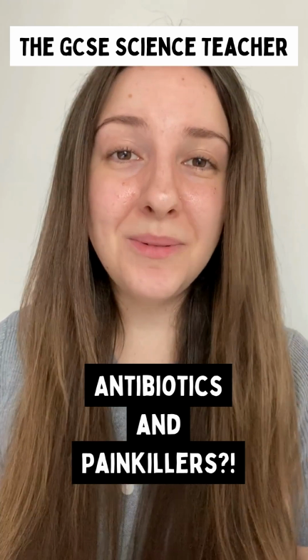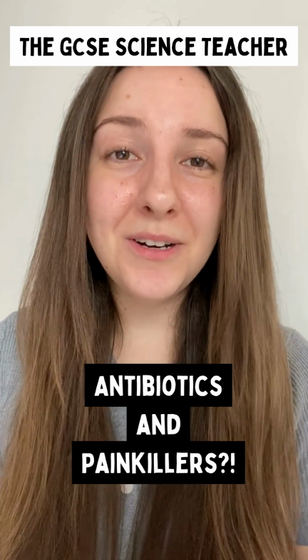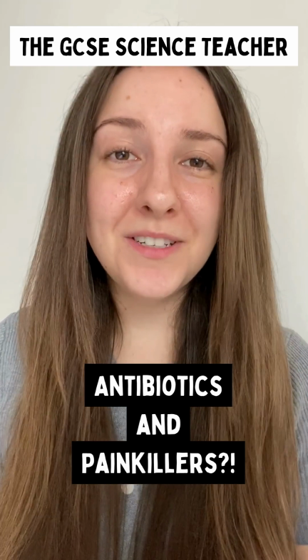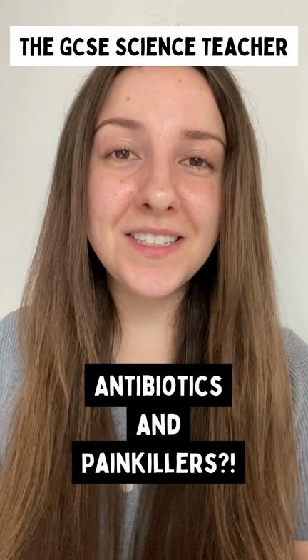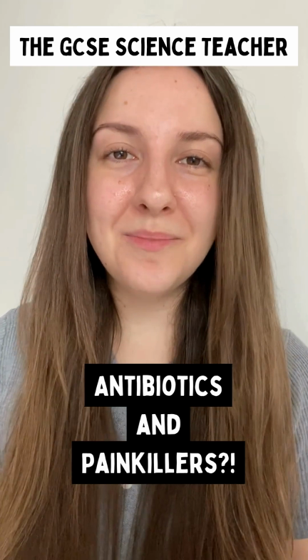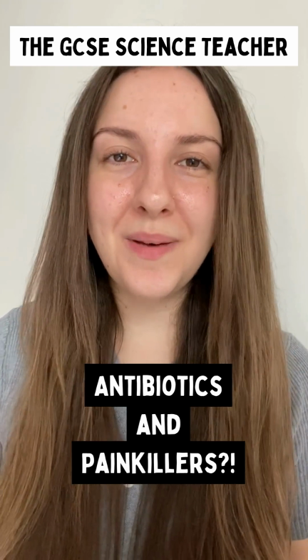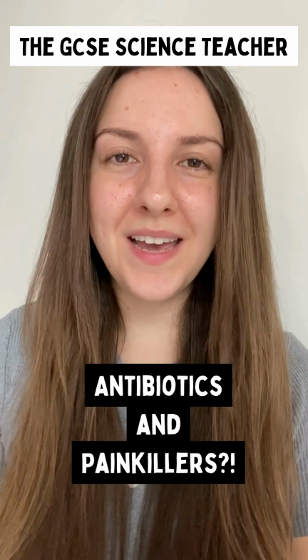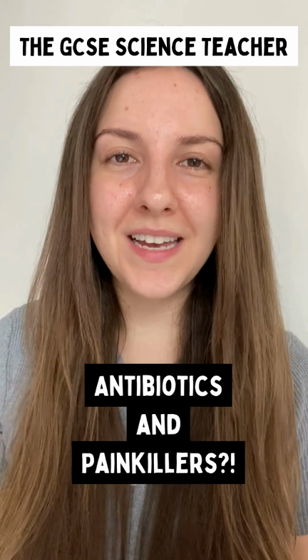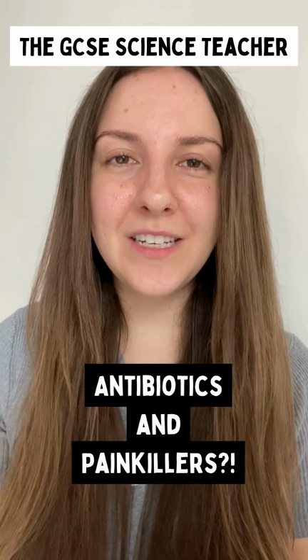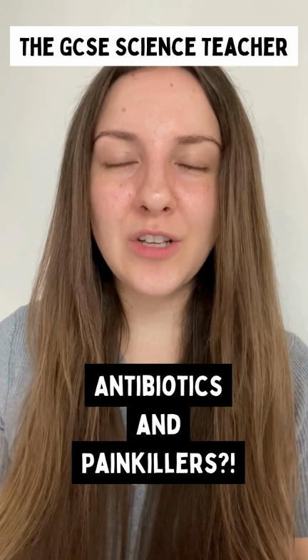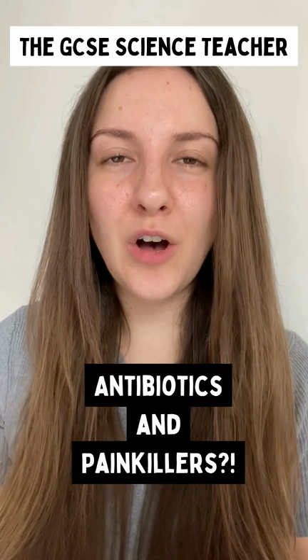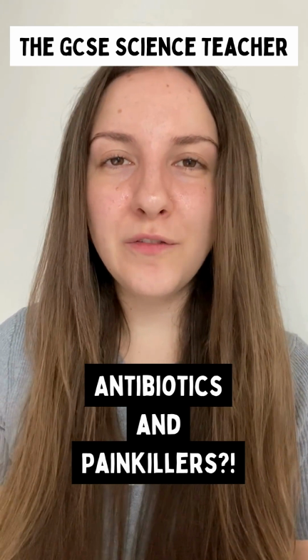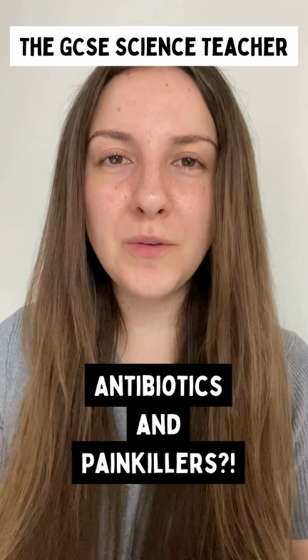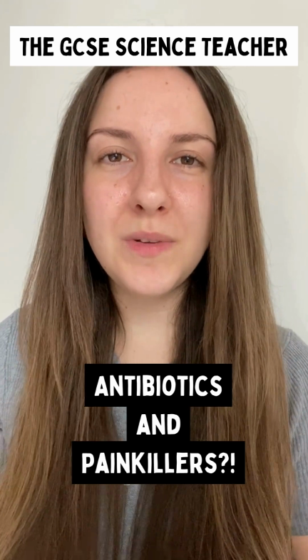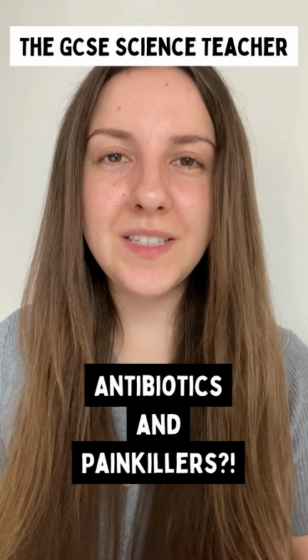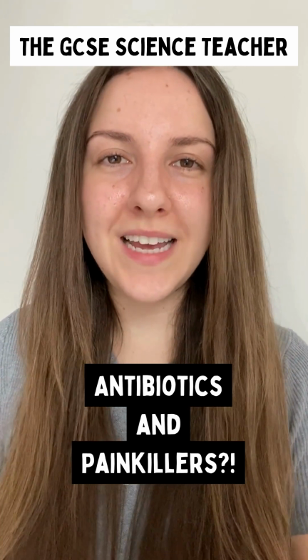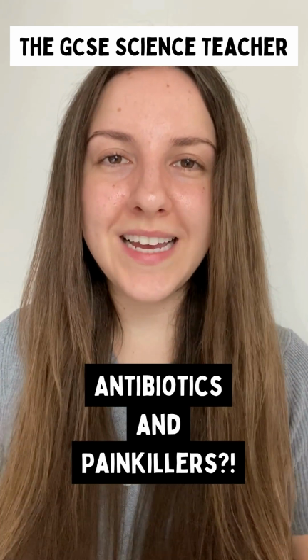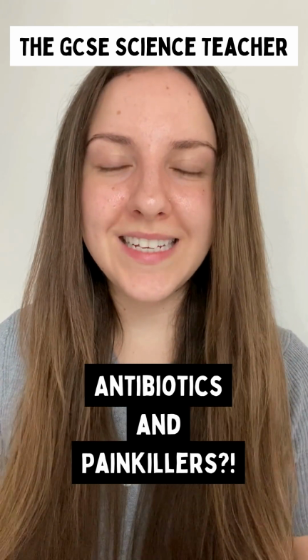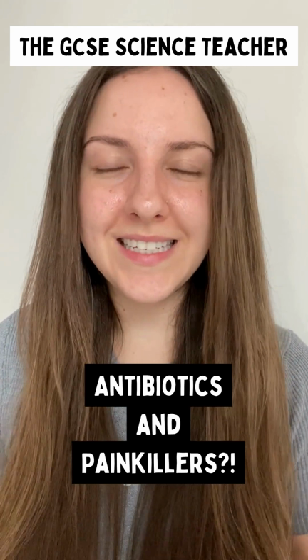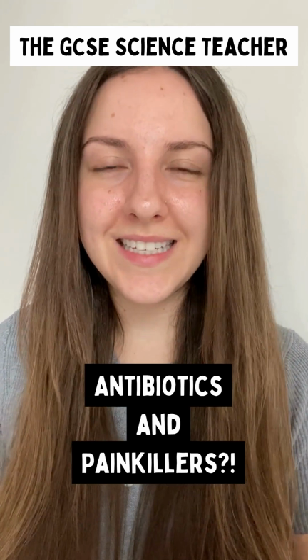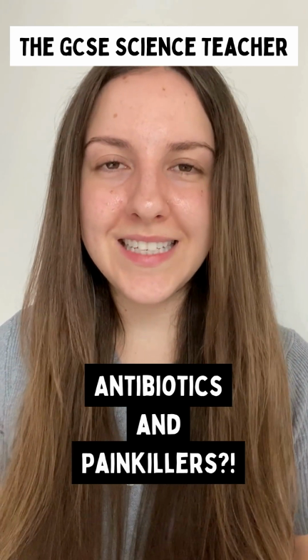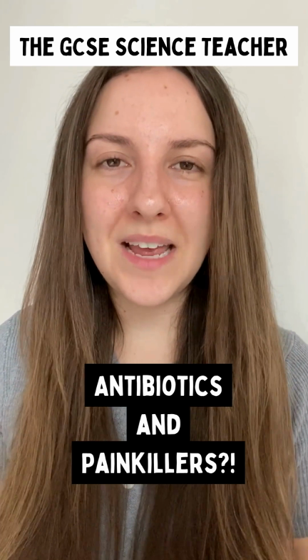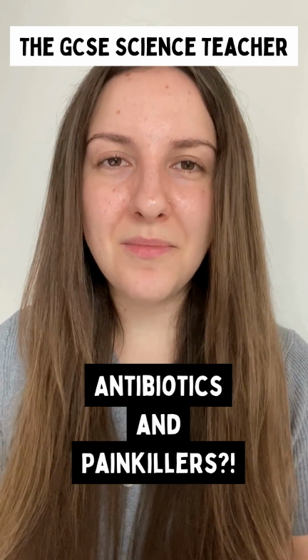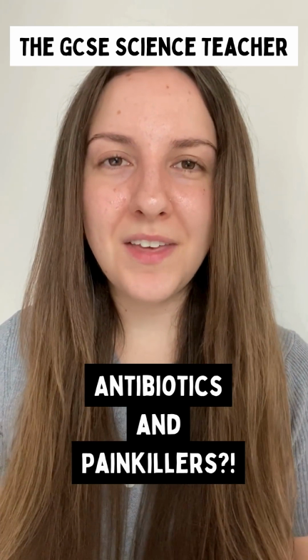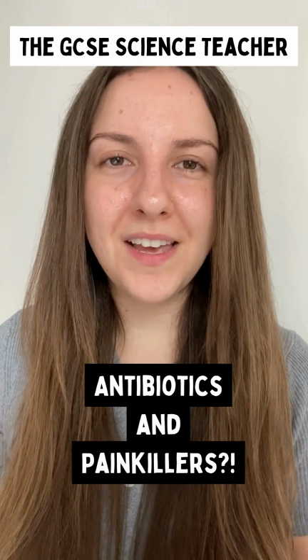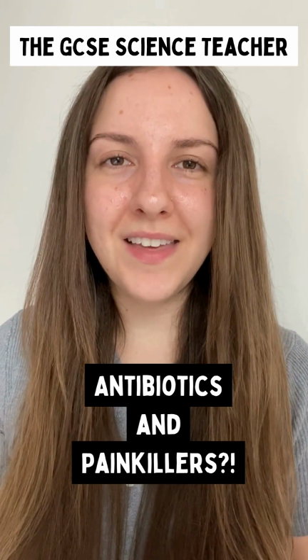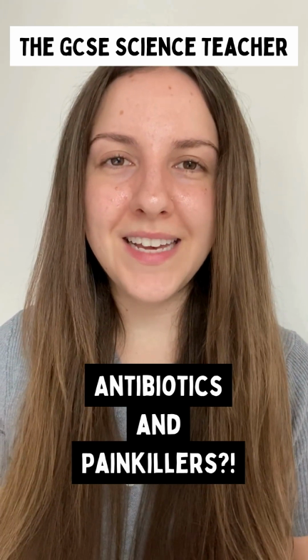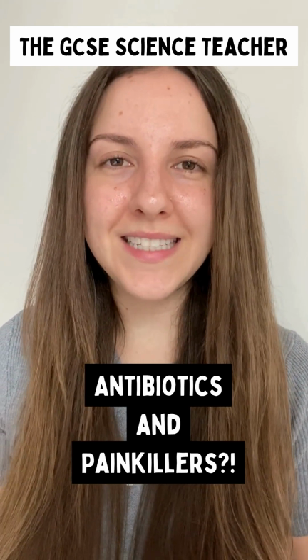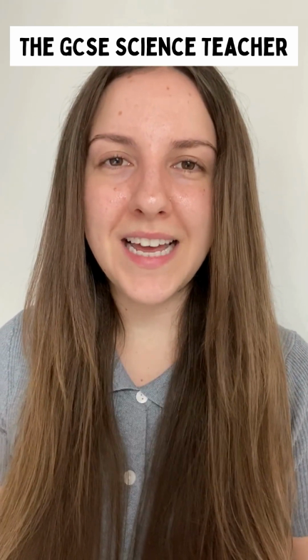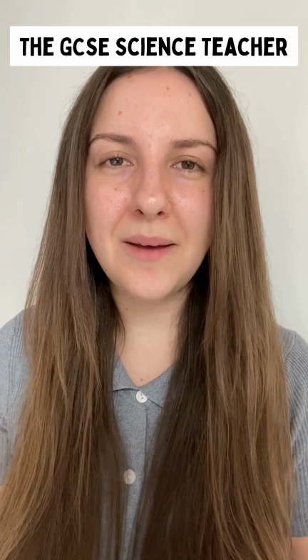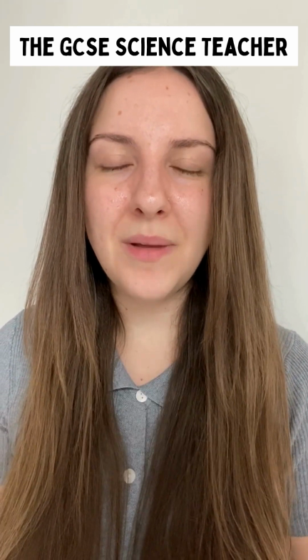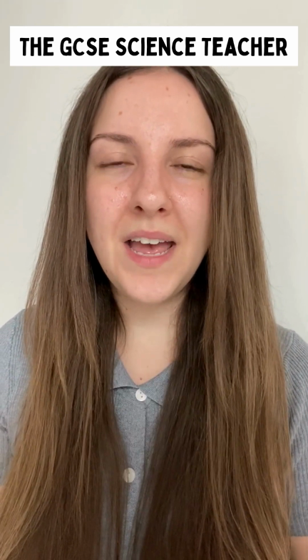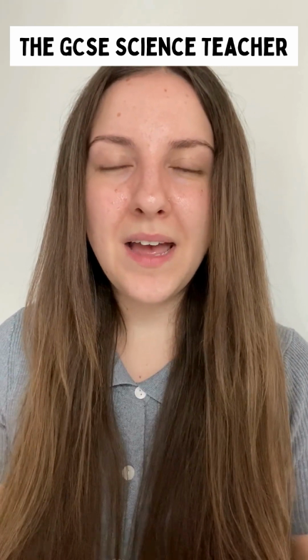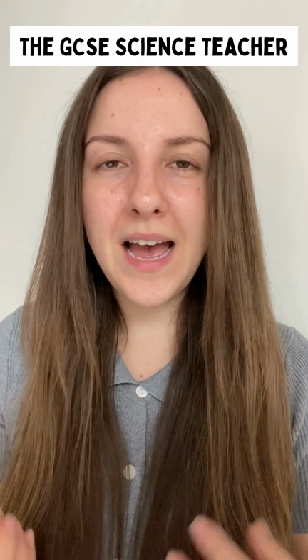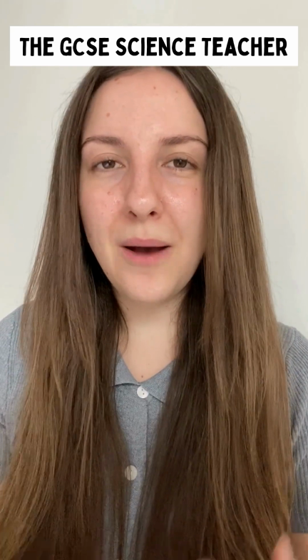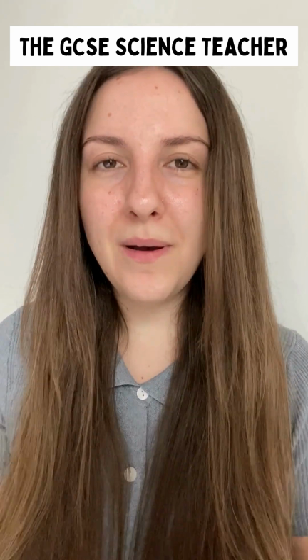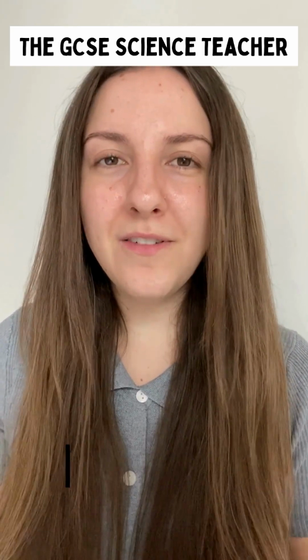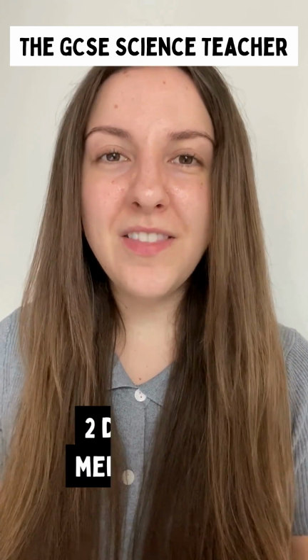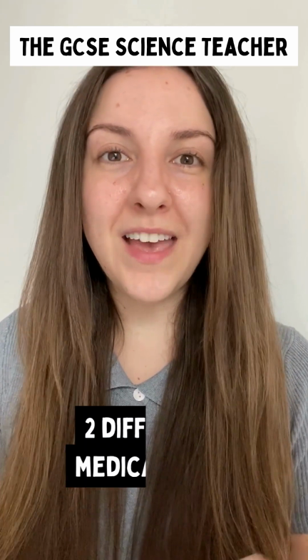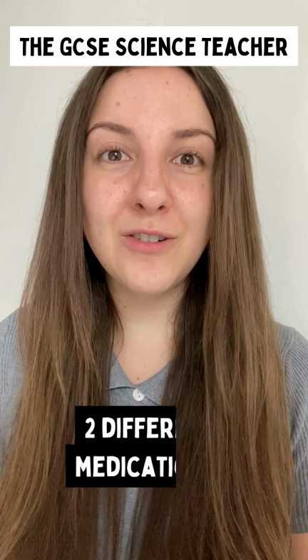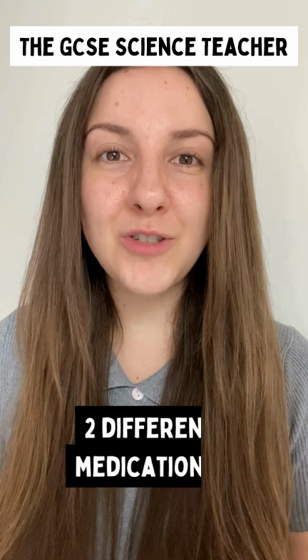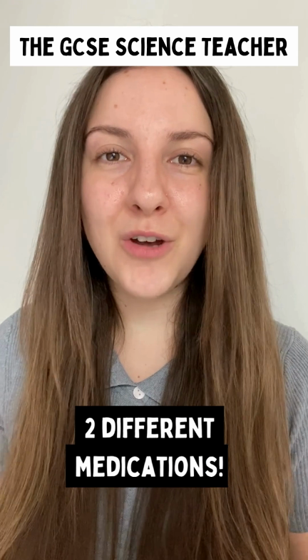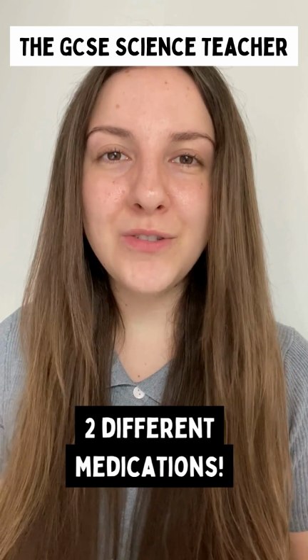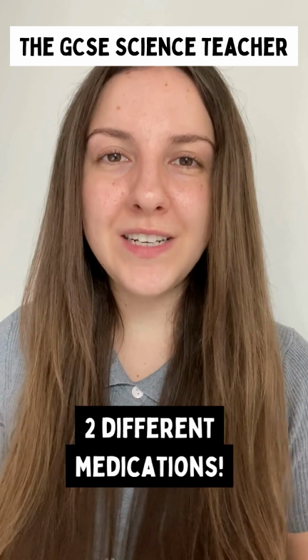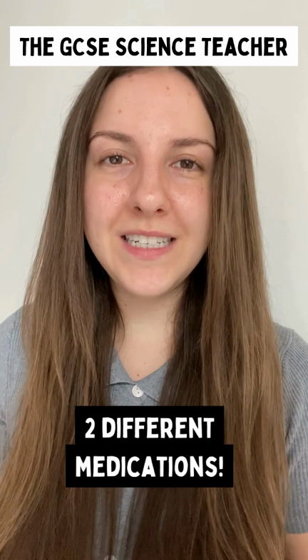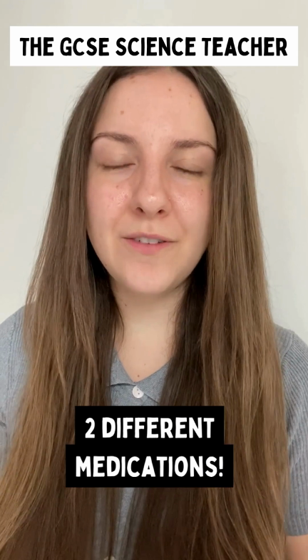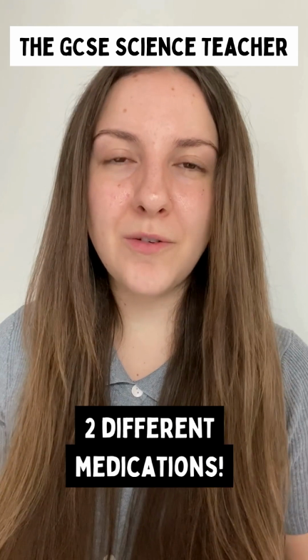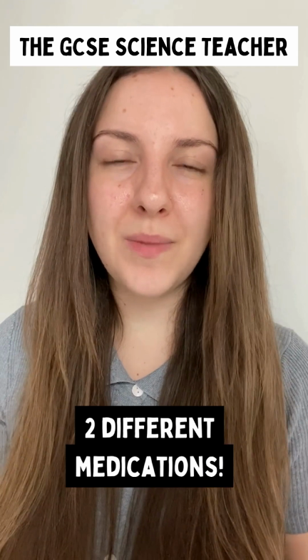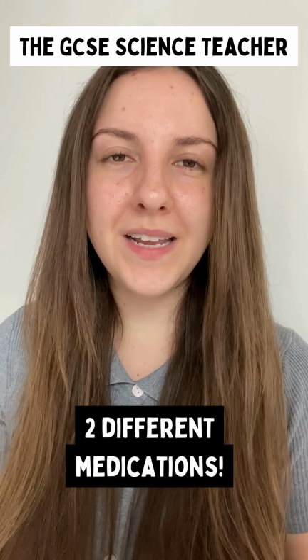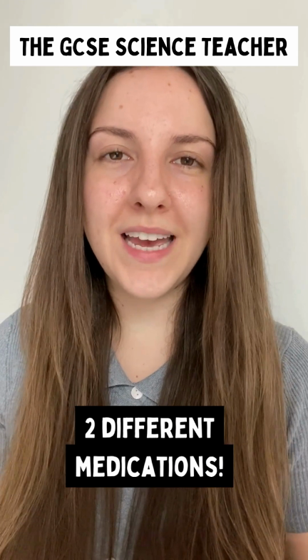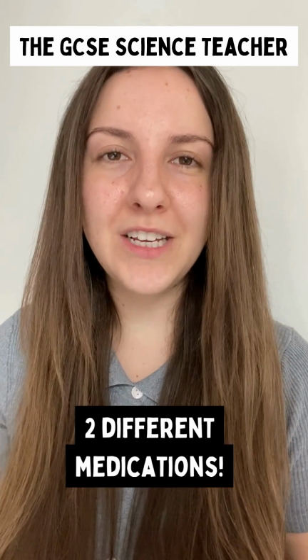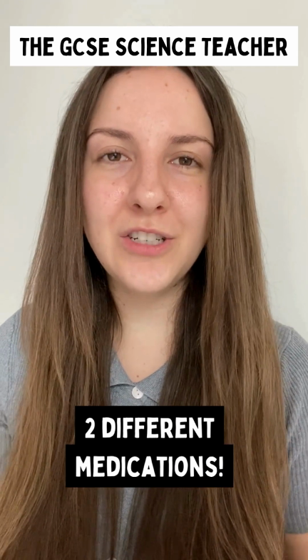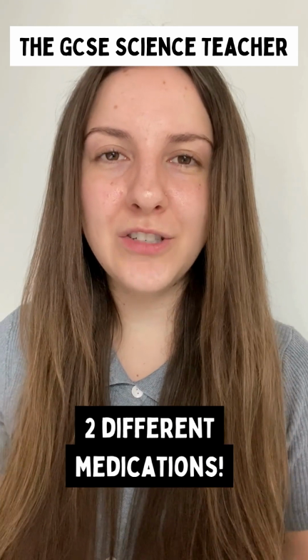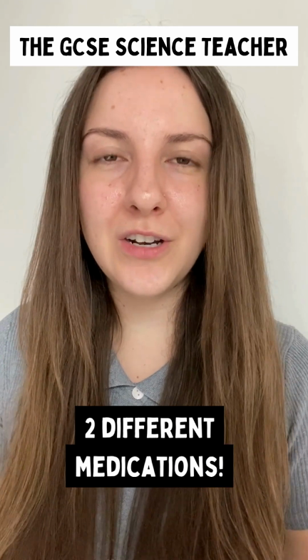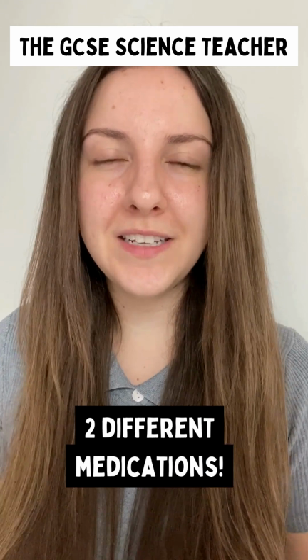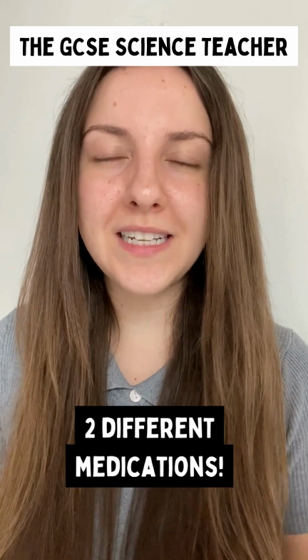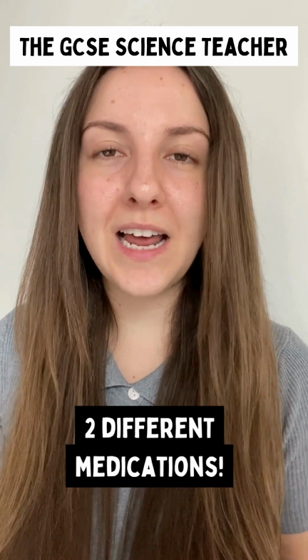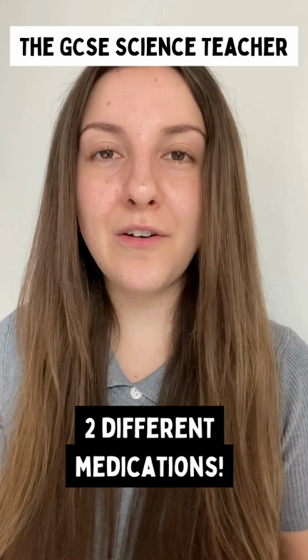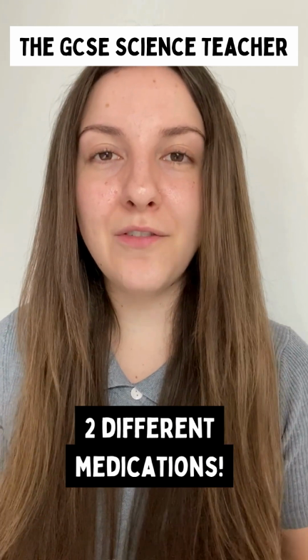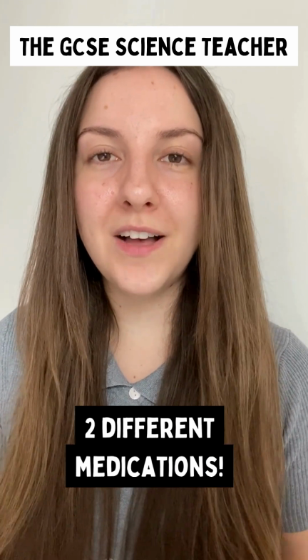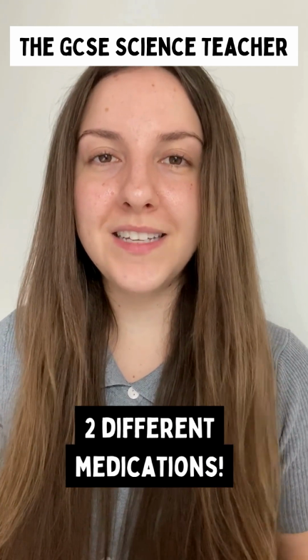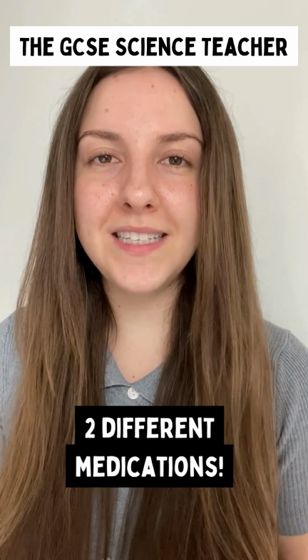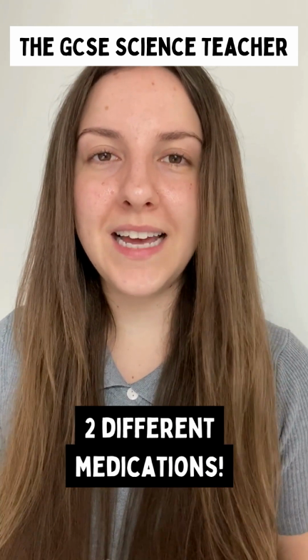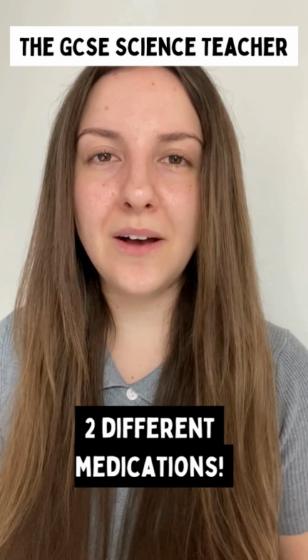Antibiotics and painkillers are often mistaken as the same thing in the exam. However, they are totally different medications, so let's clarify this now.